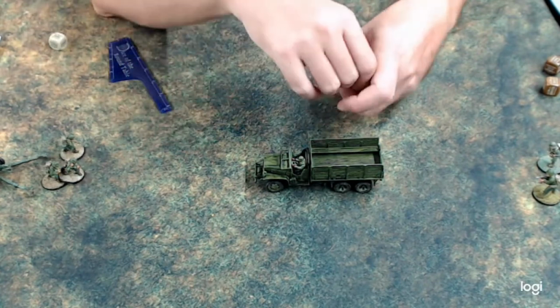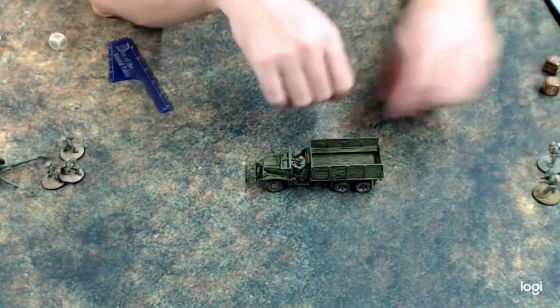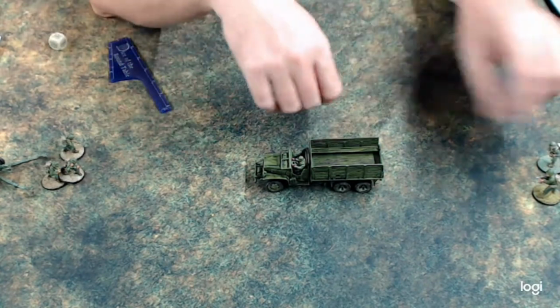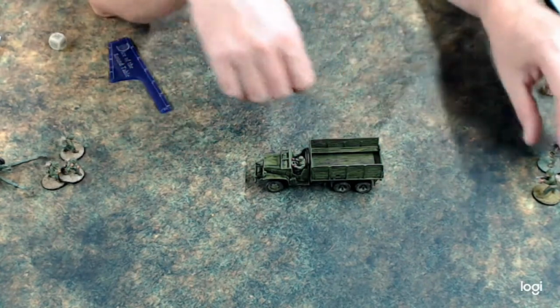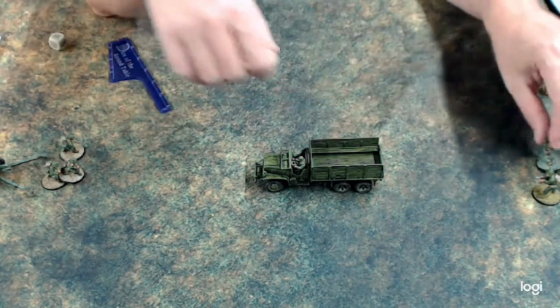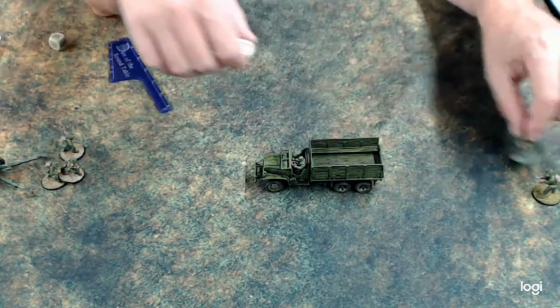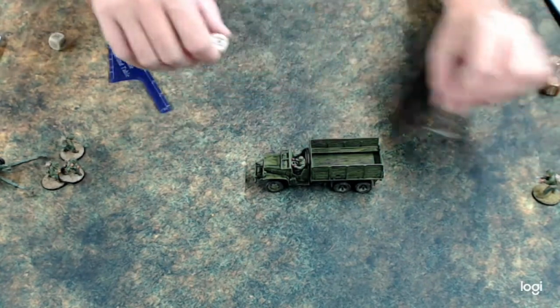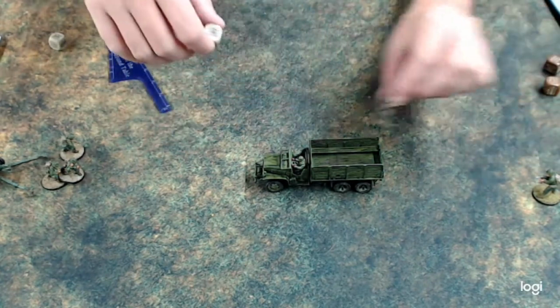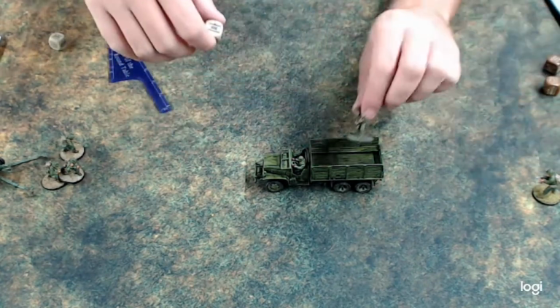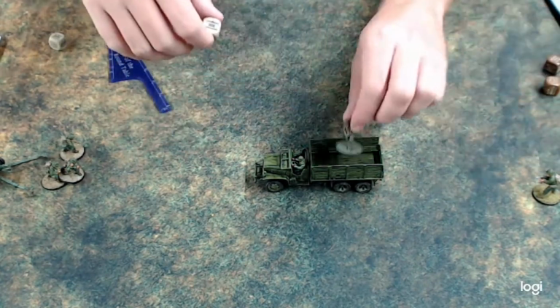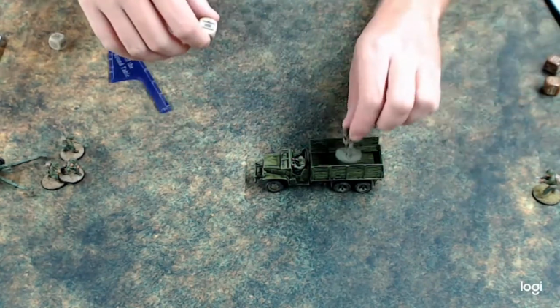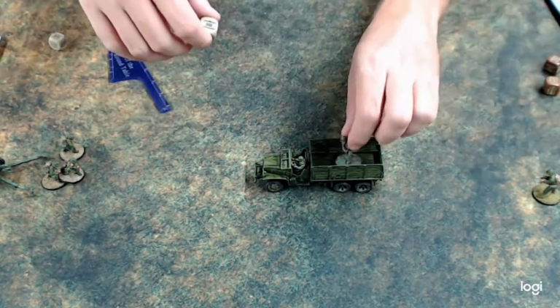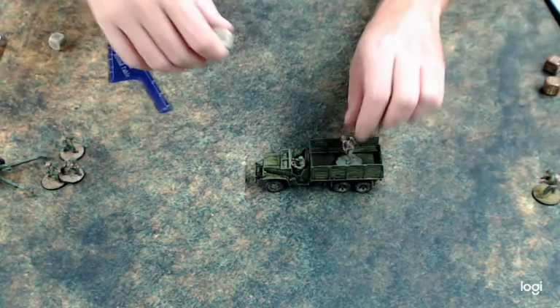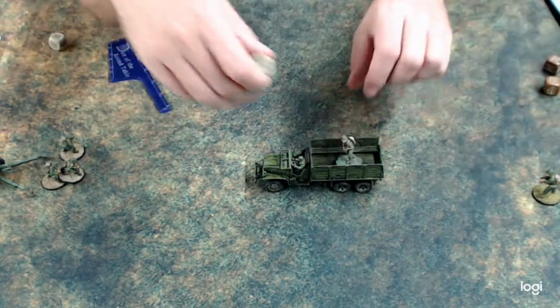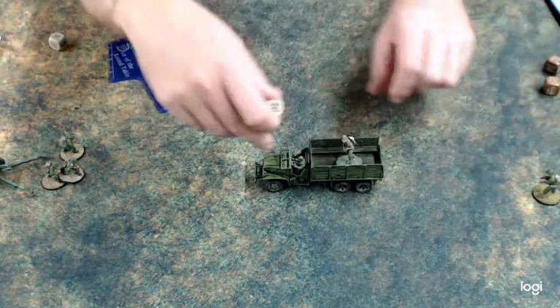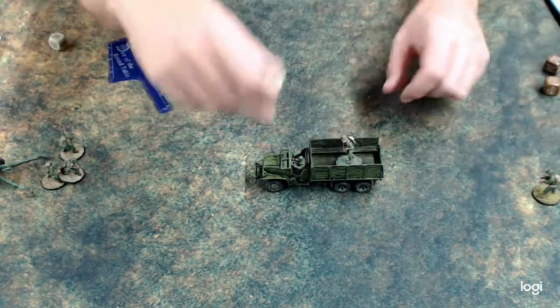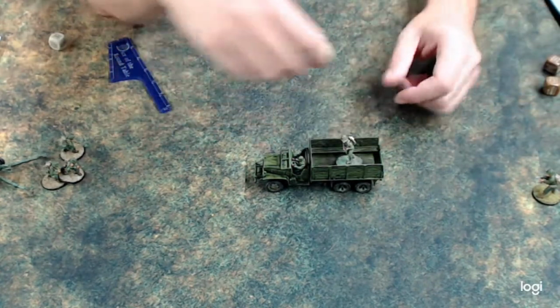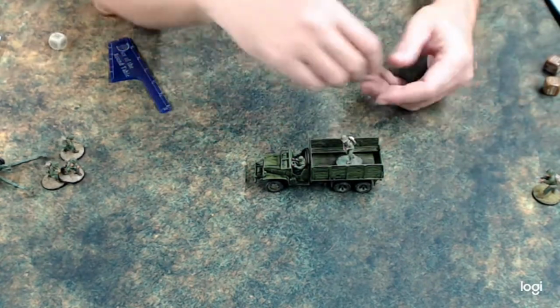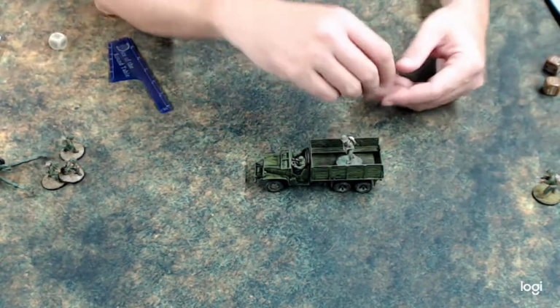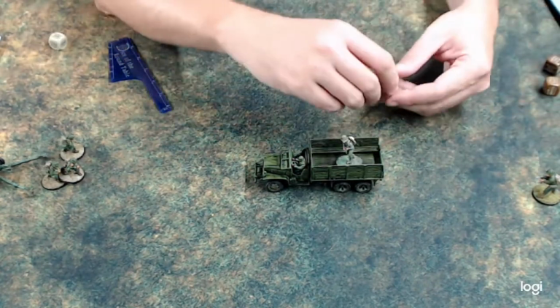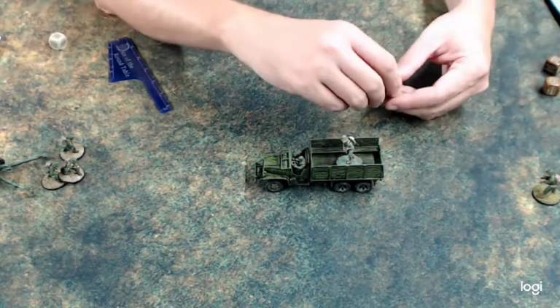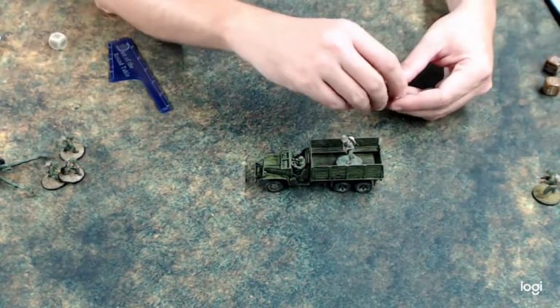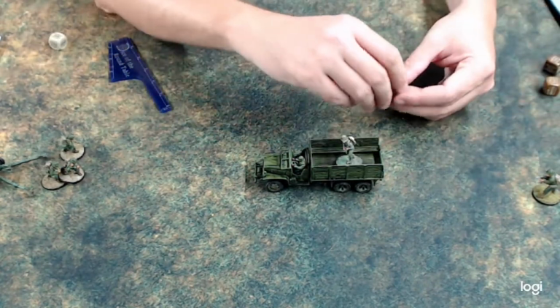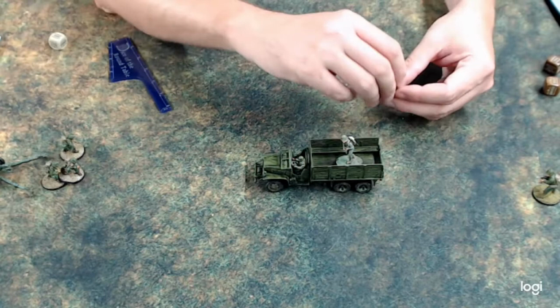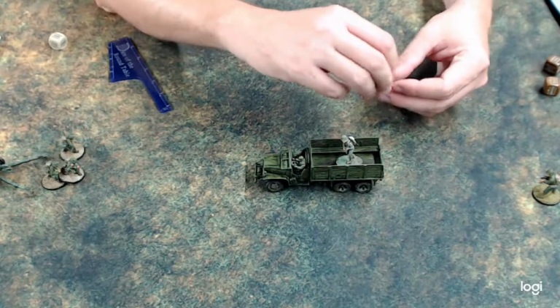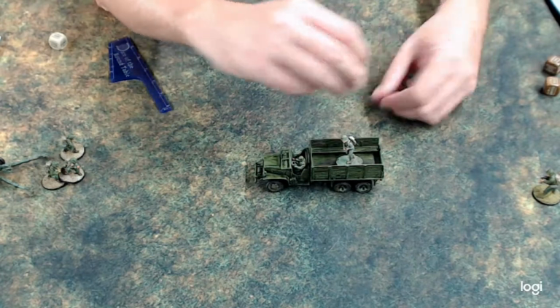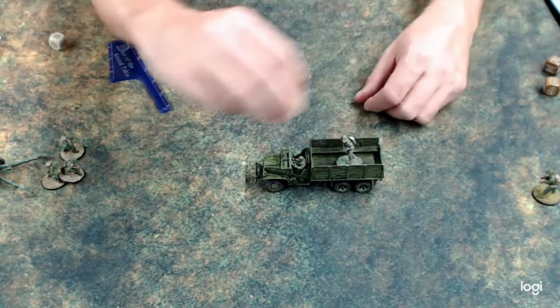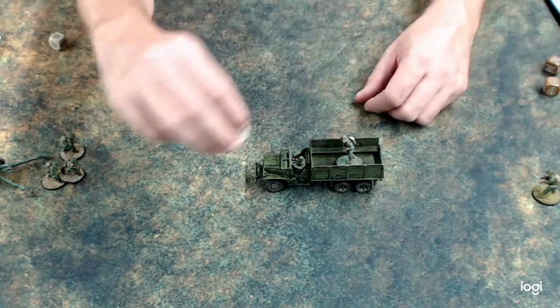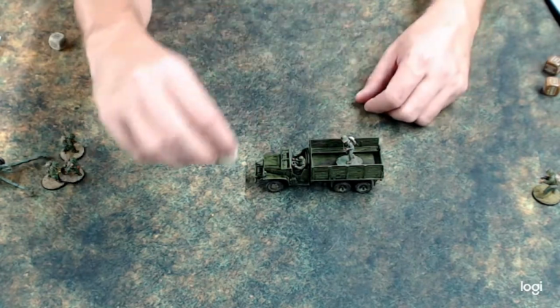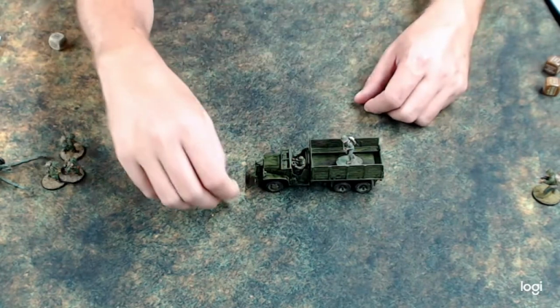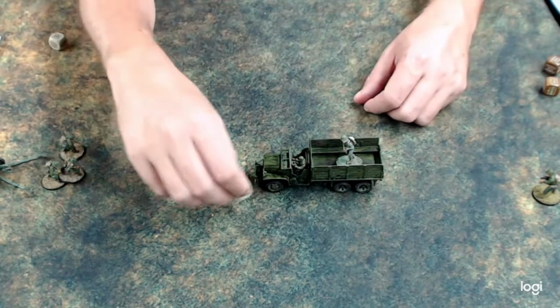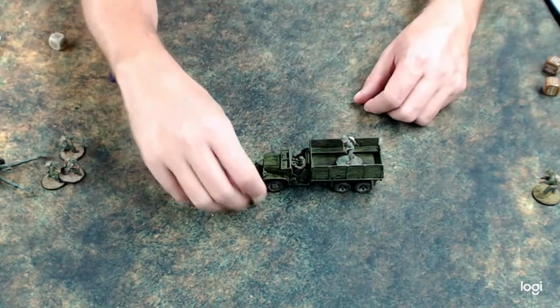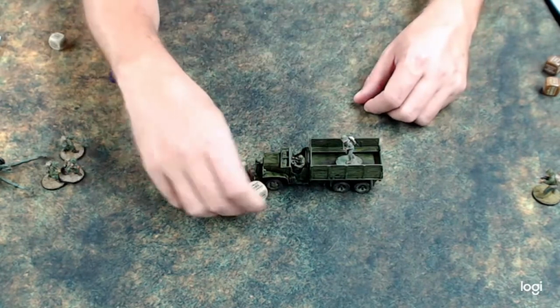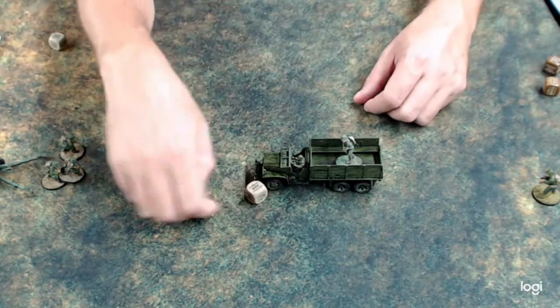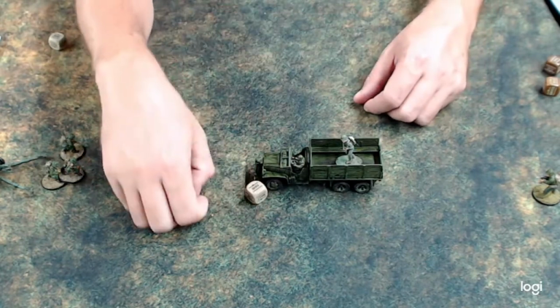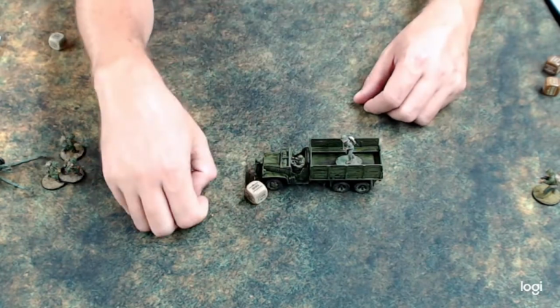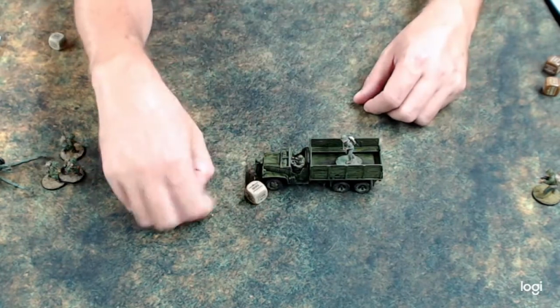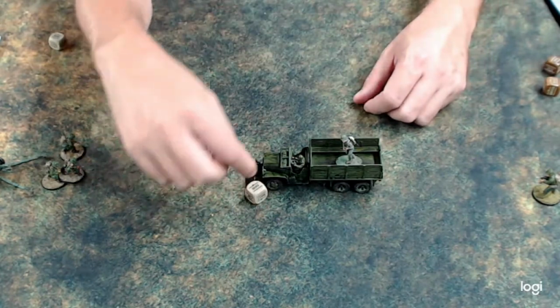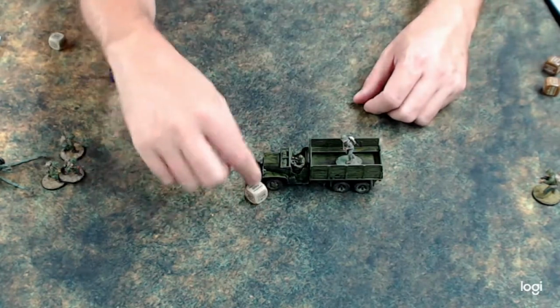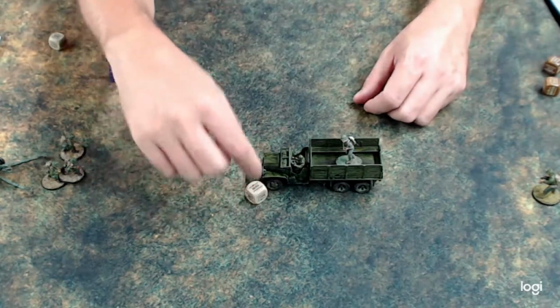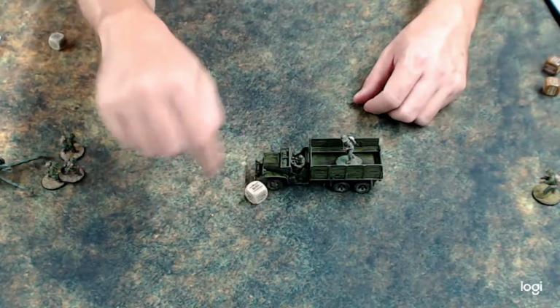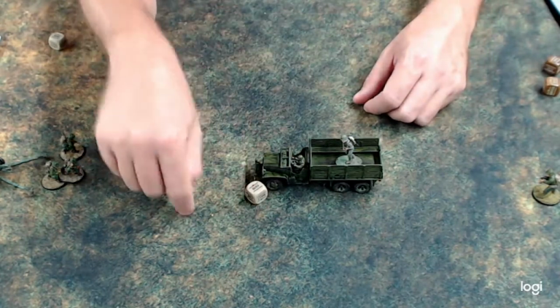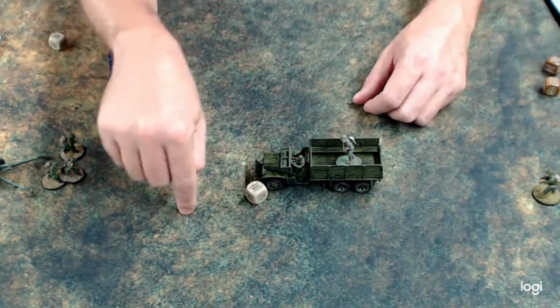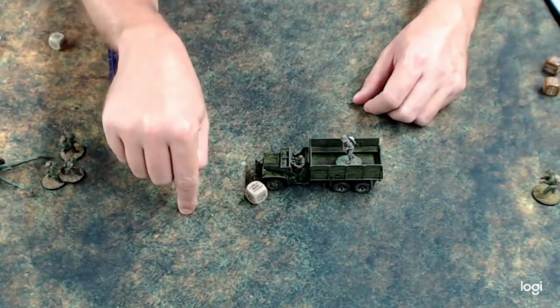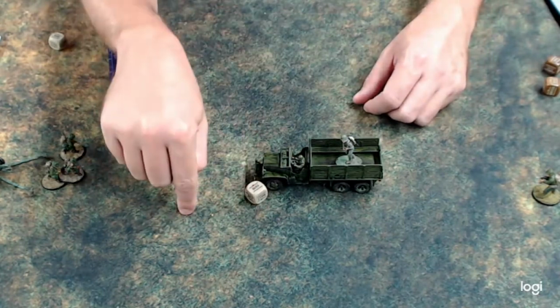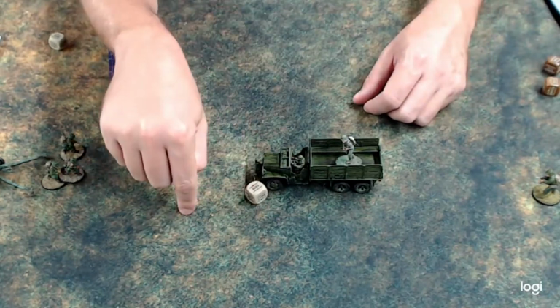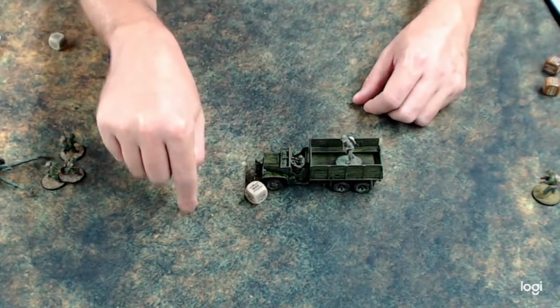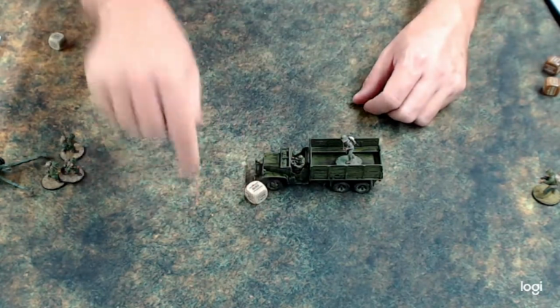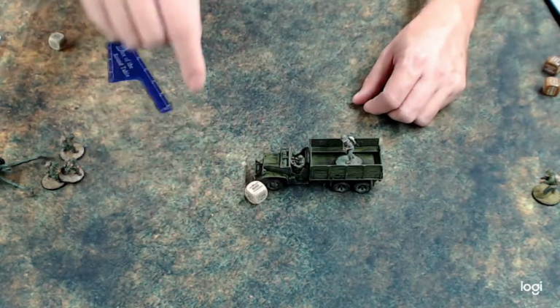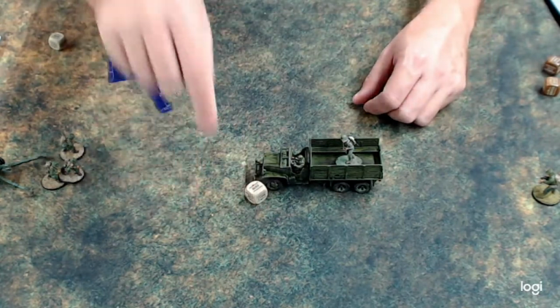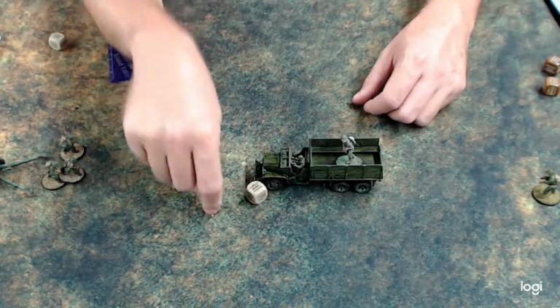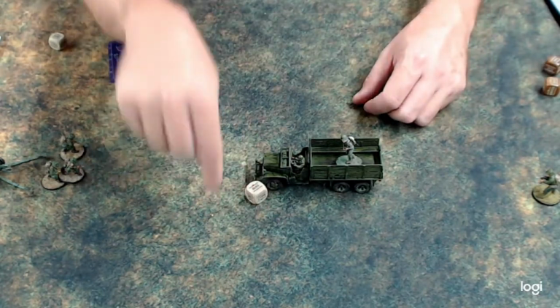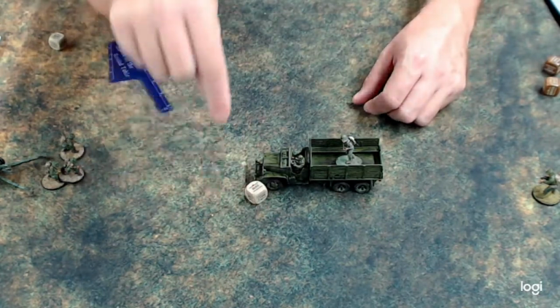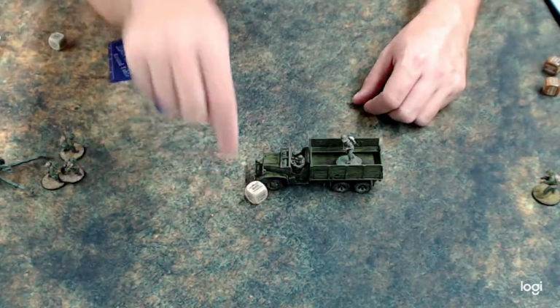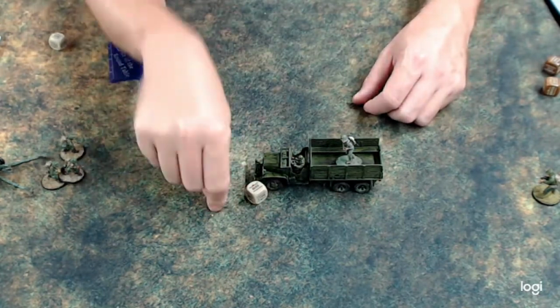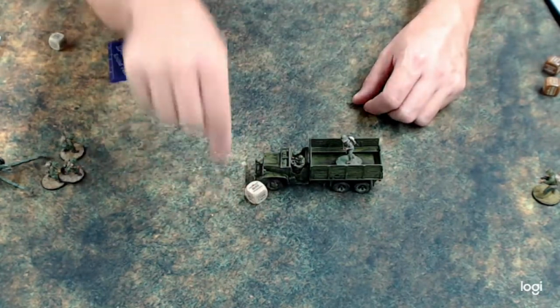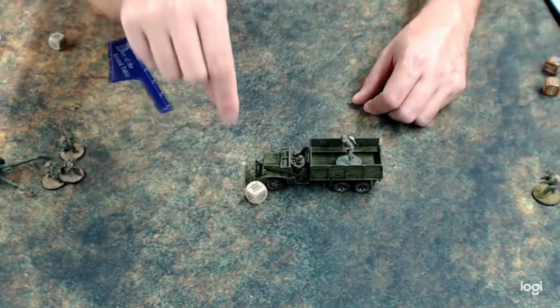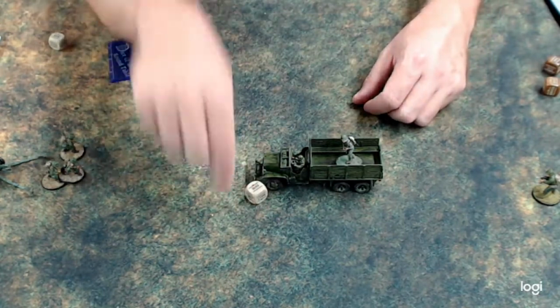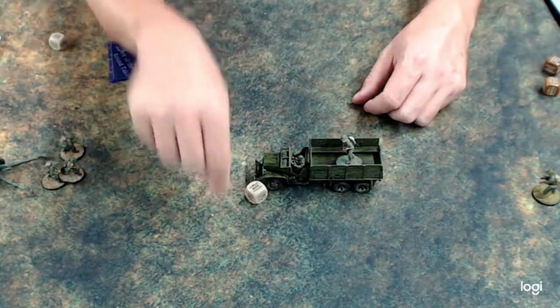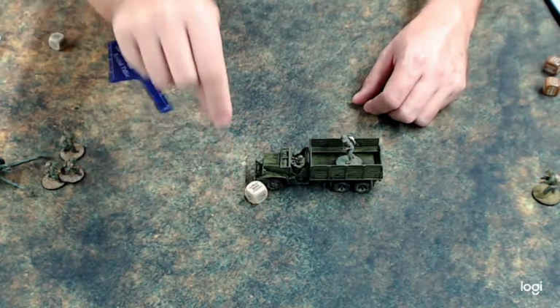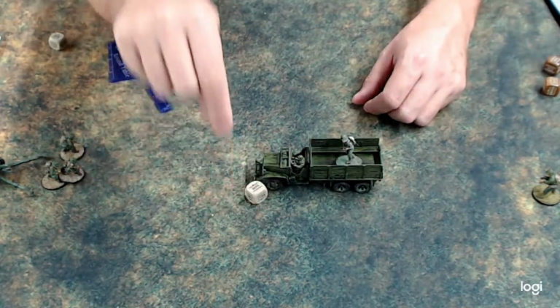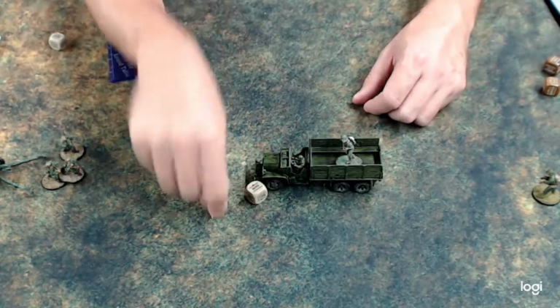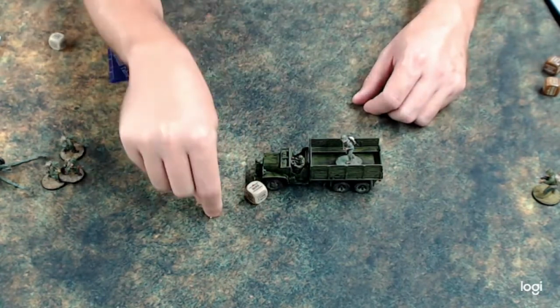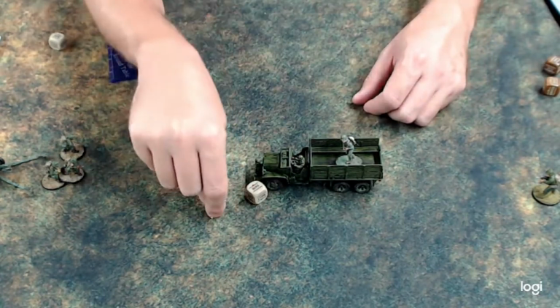Once the unit is loaded, when it's the truck's turn to activate, the truck simply has to go down because it cannot move after it has been loaded that turn.